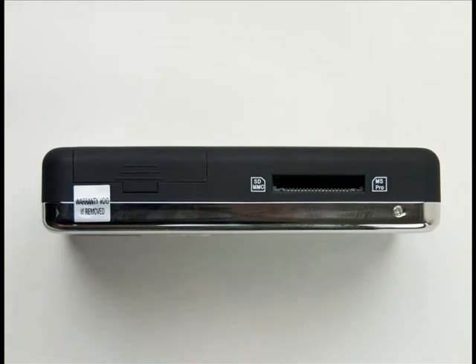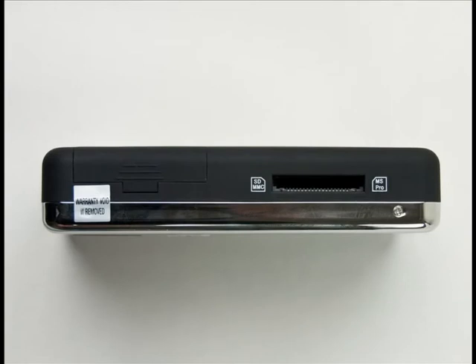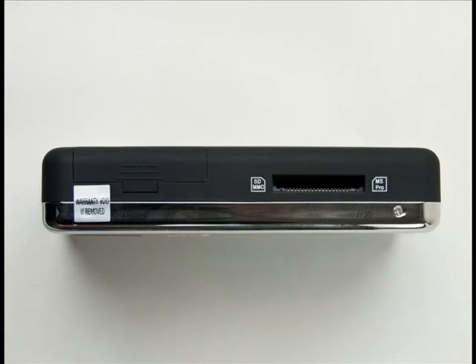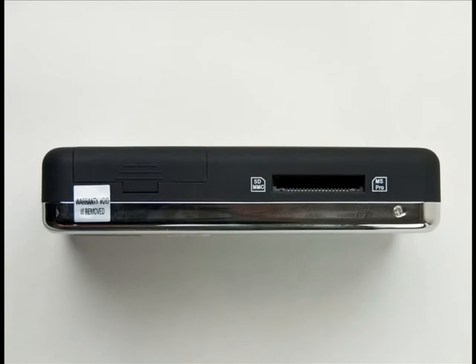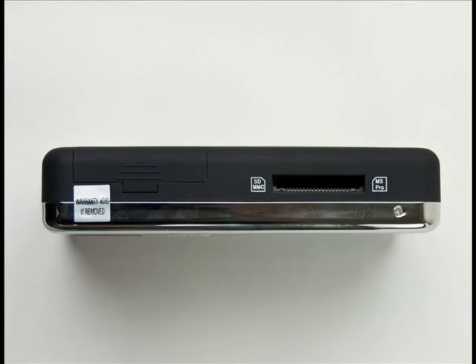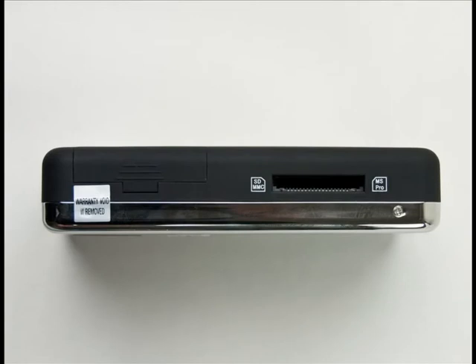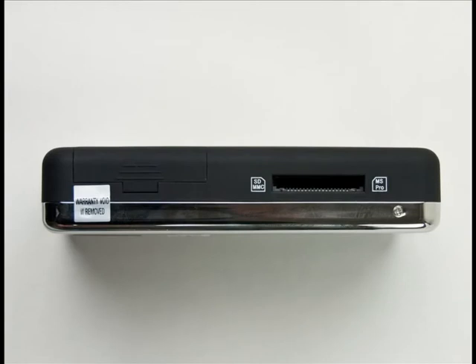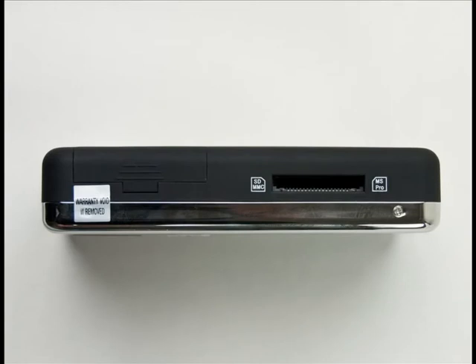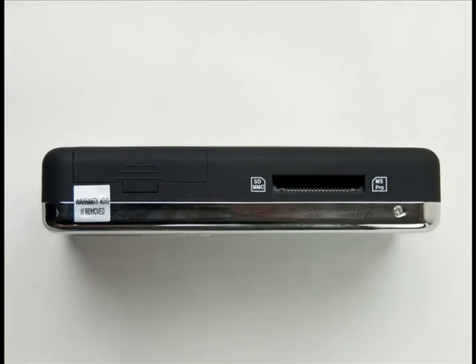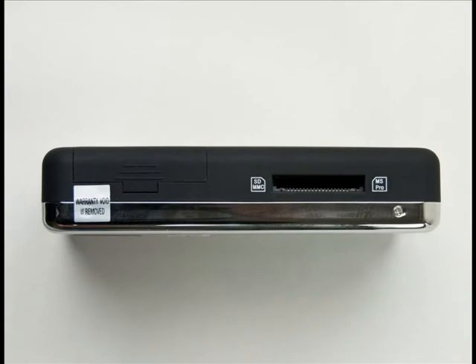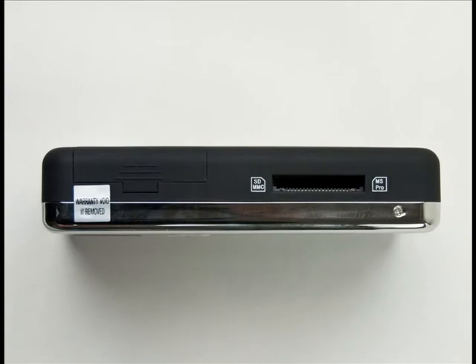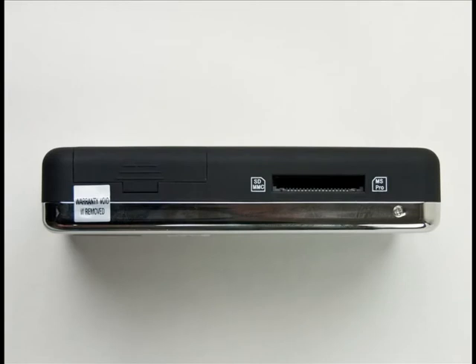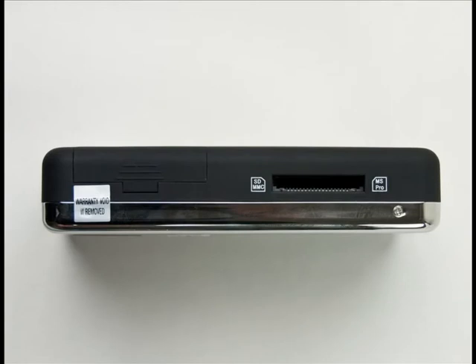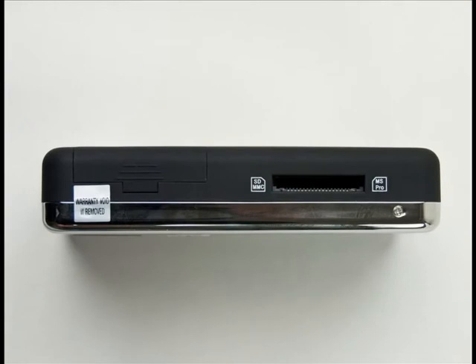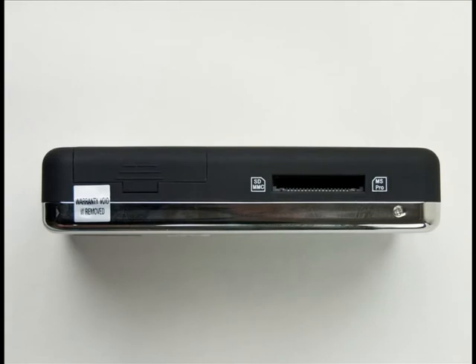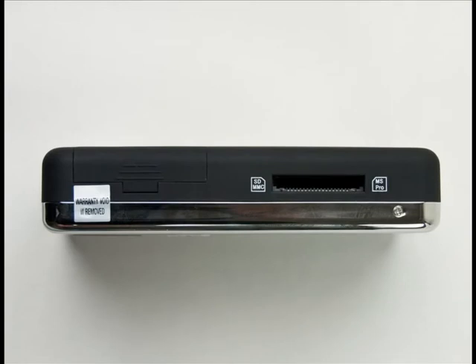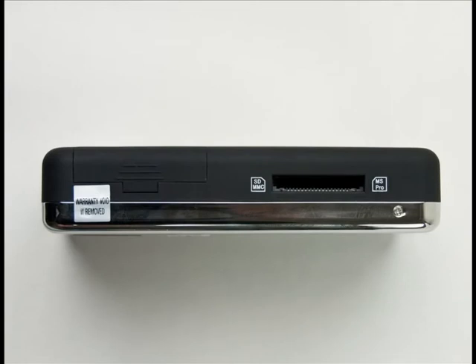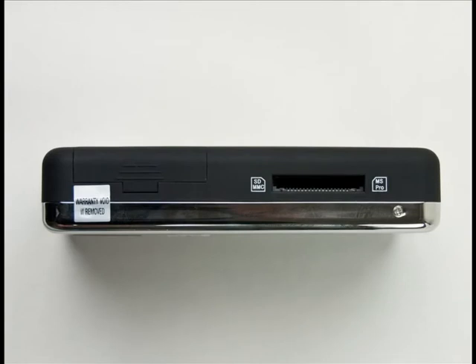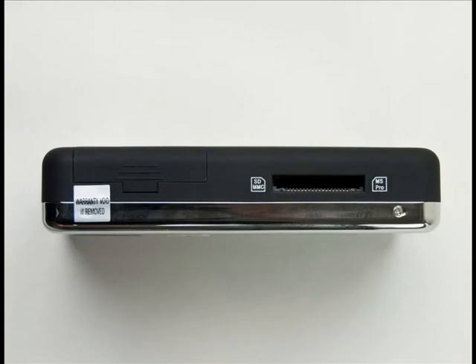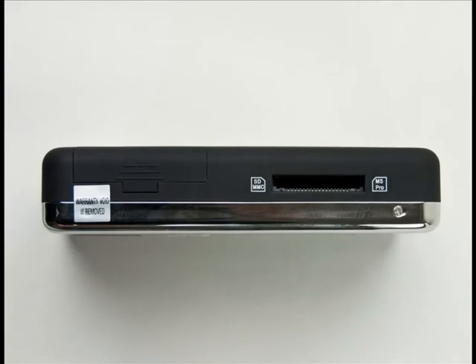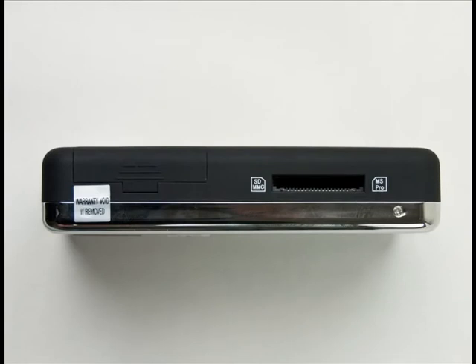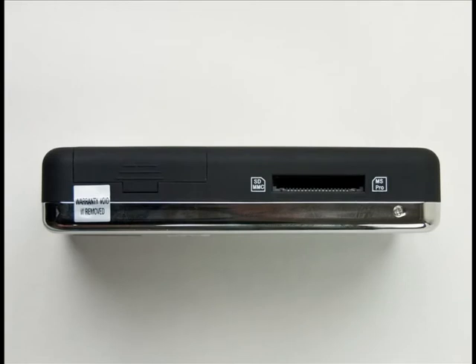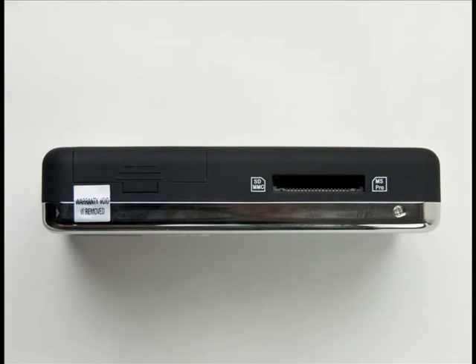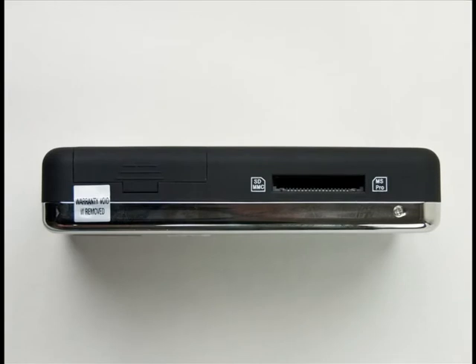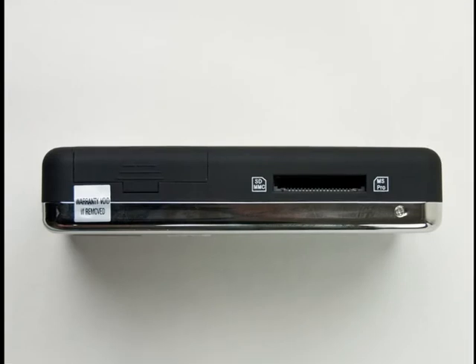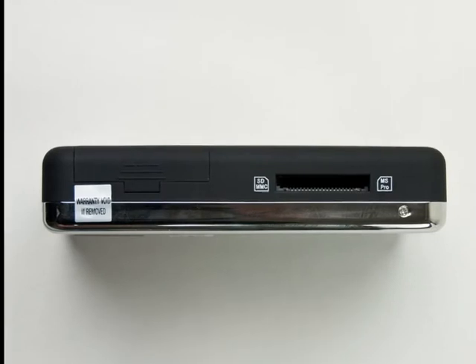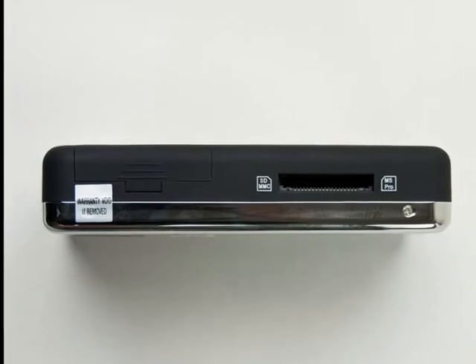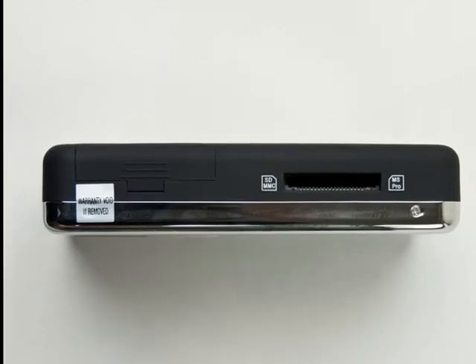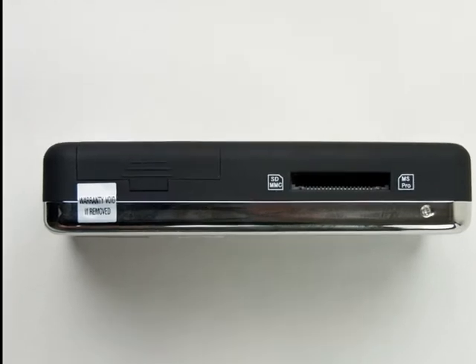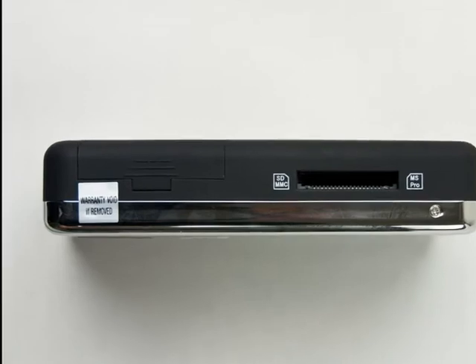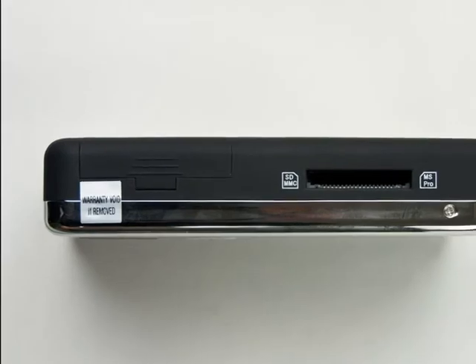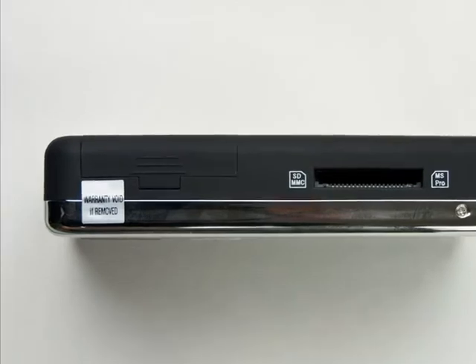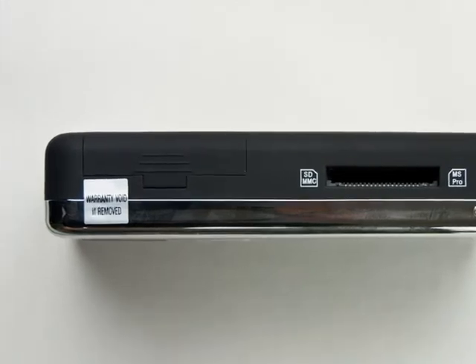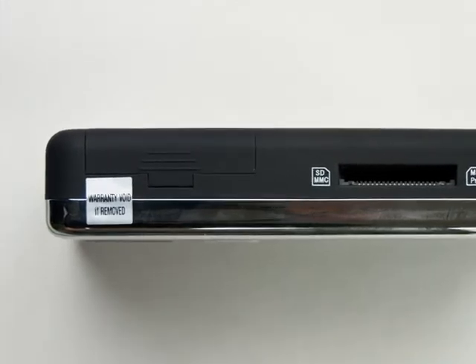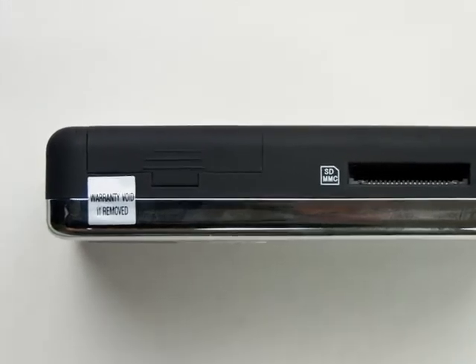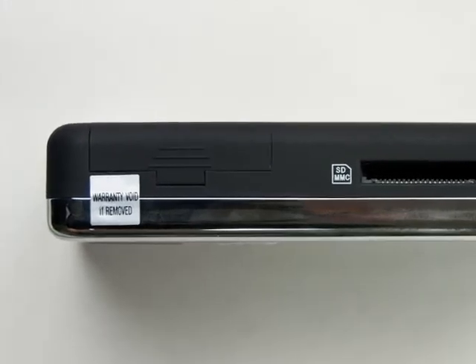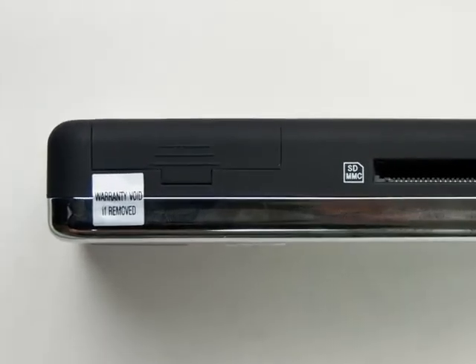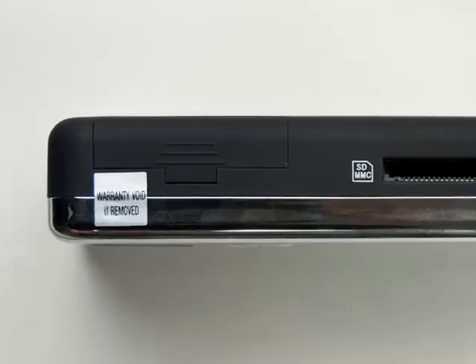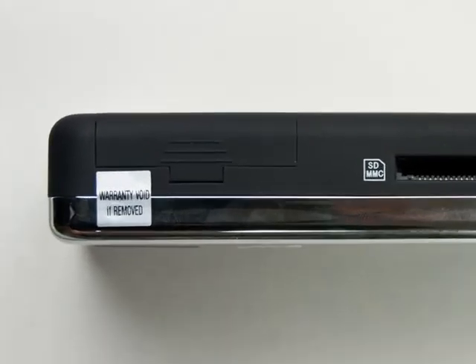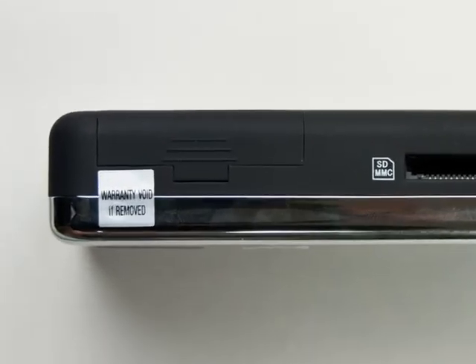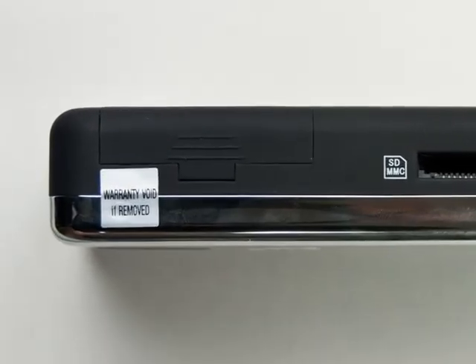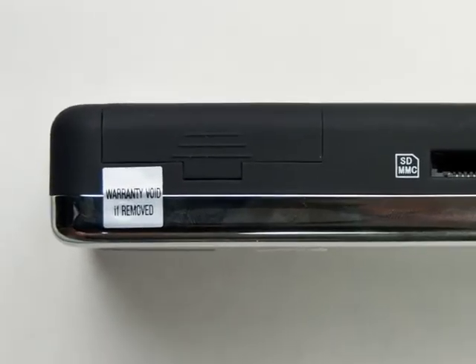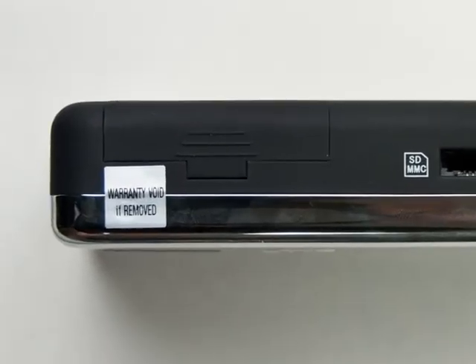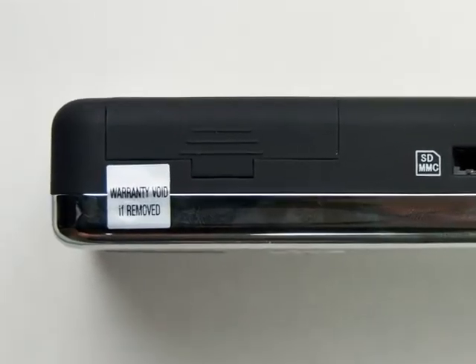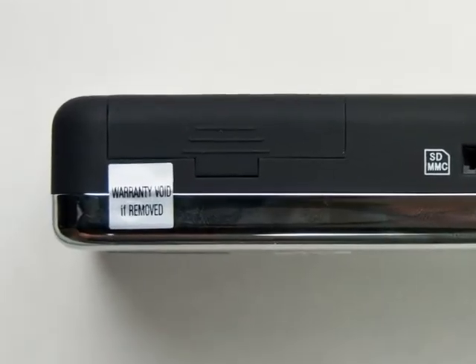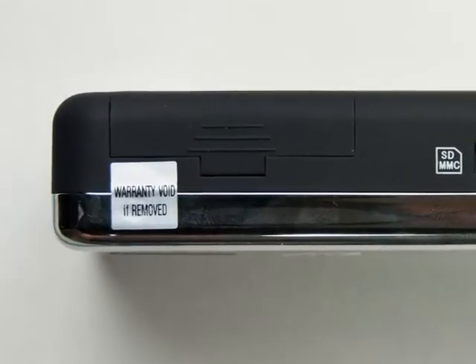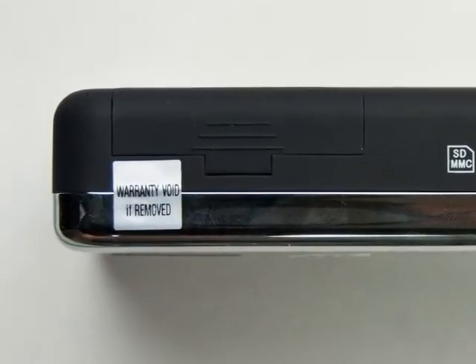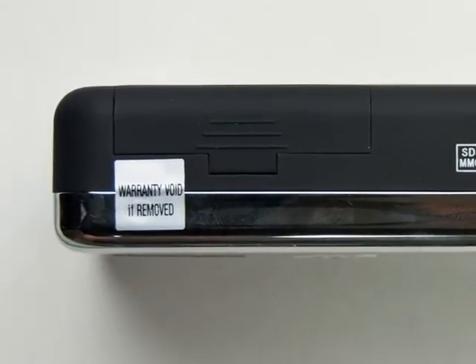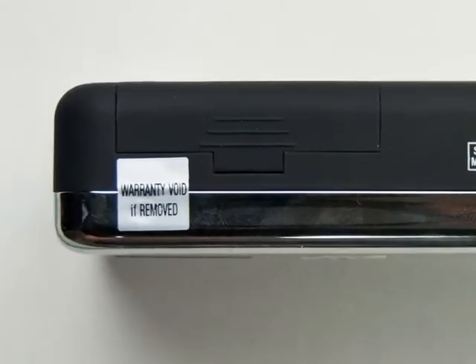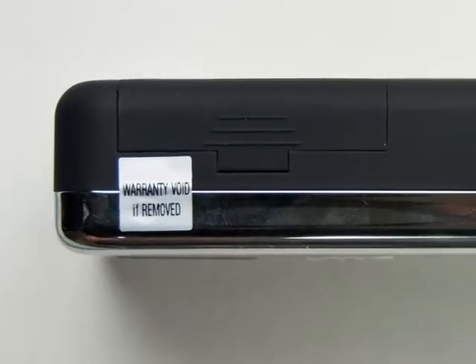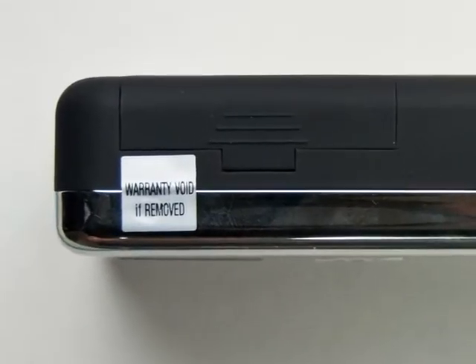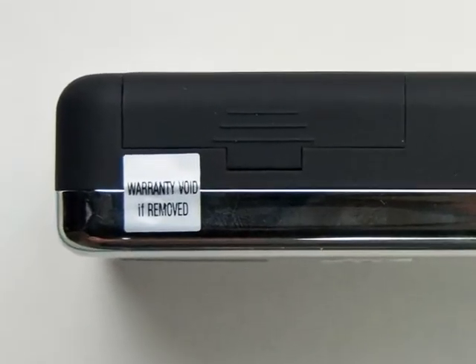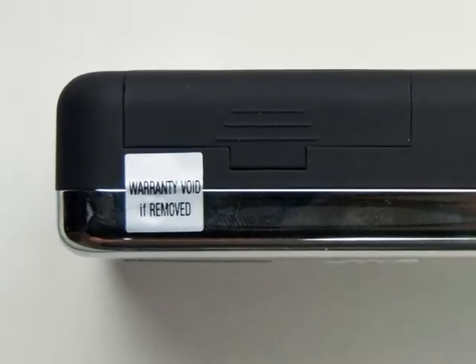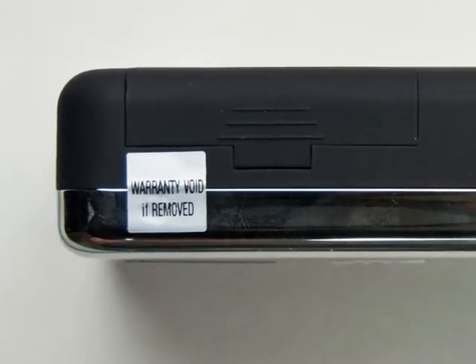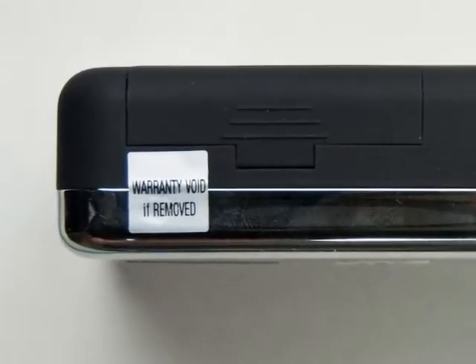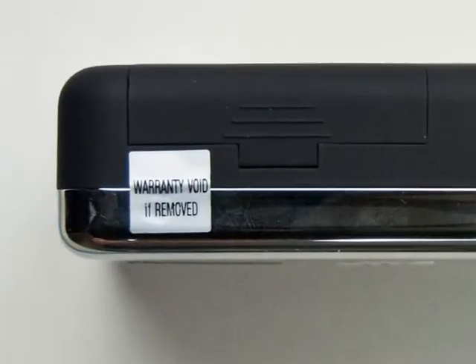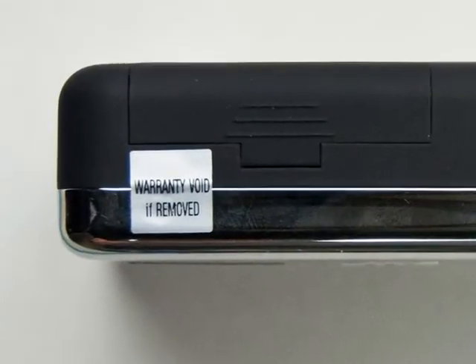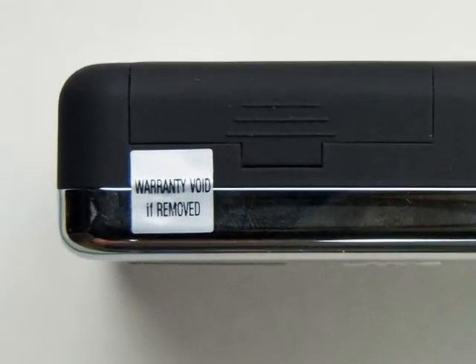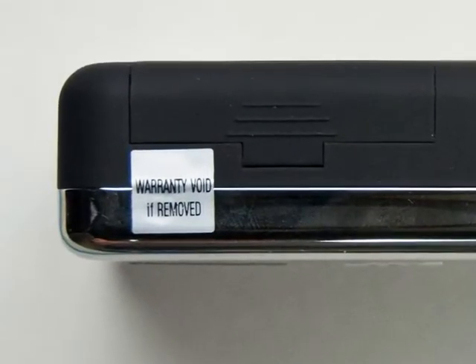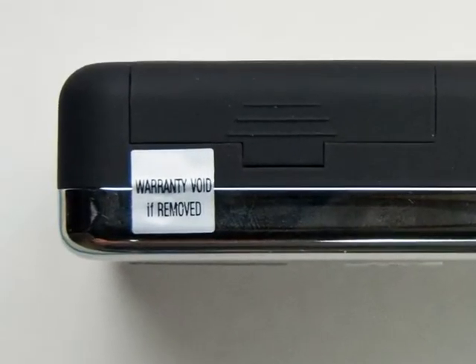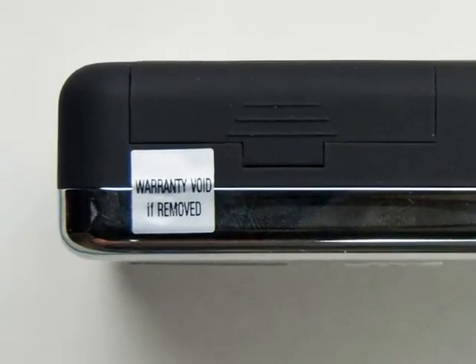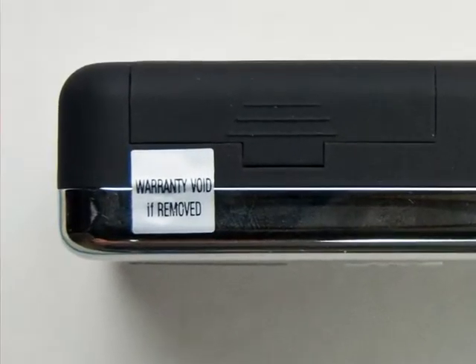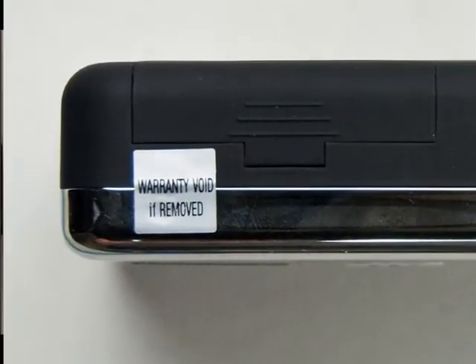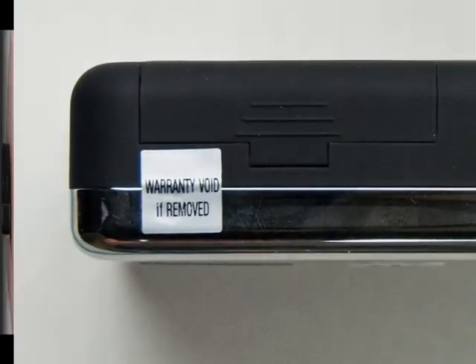Oh, and in case you're wondering, if you peel back the threatening sticker and open the door behind it, you can get to the replaceable lithium-ion battery.